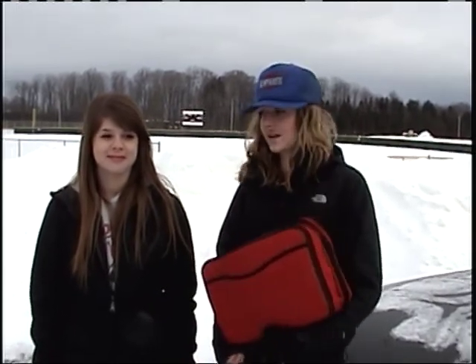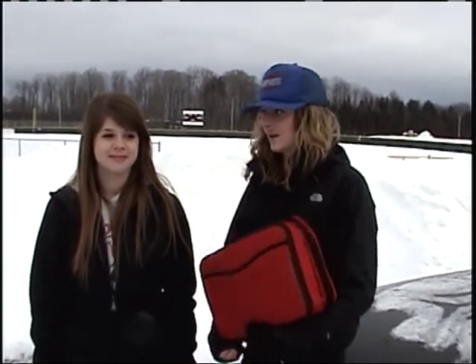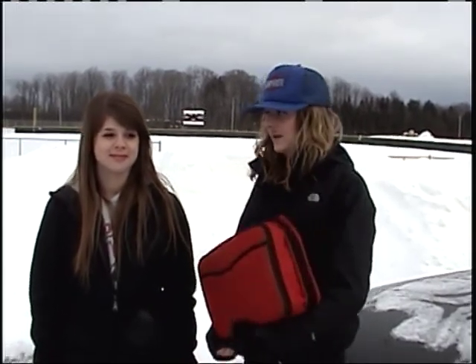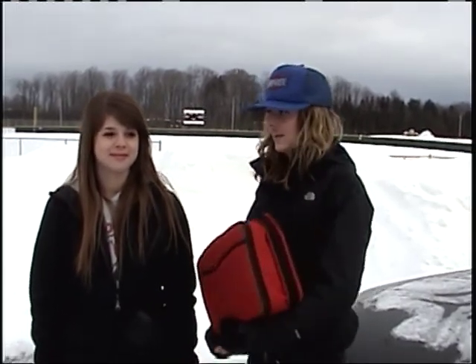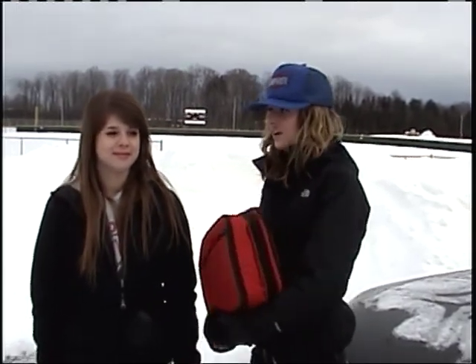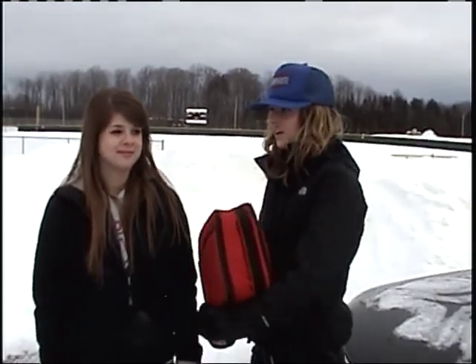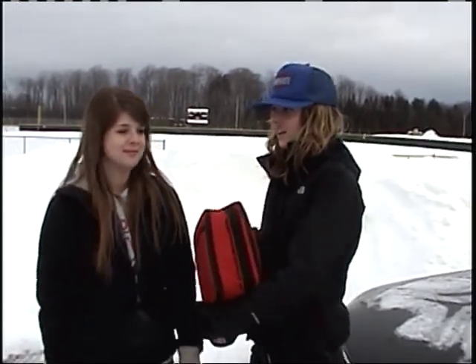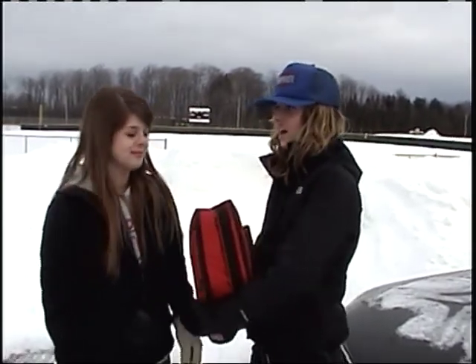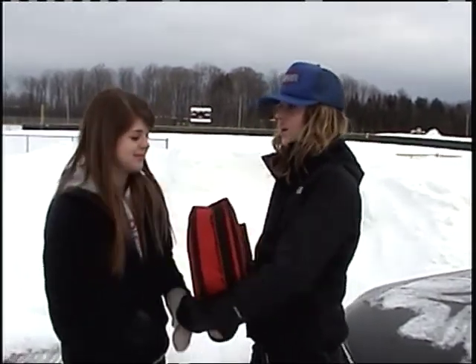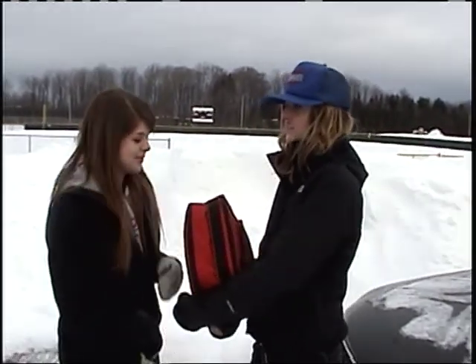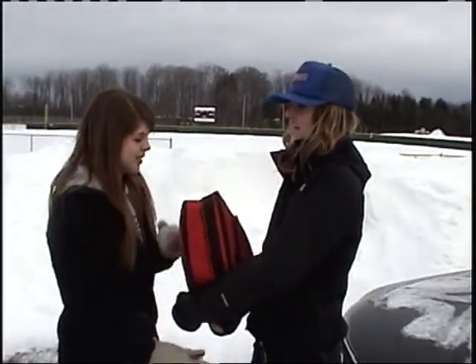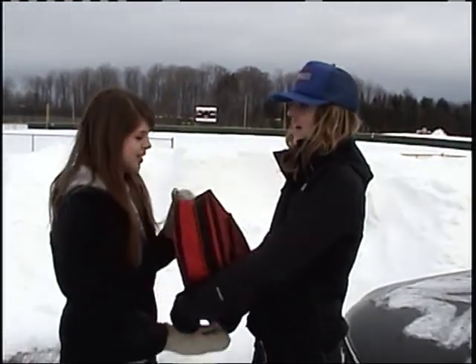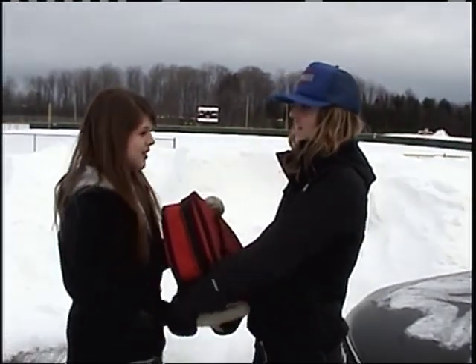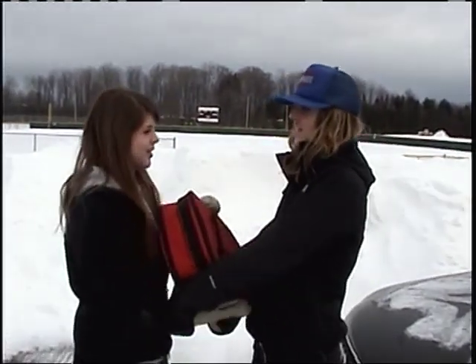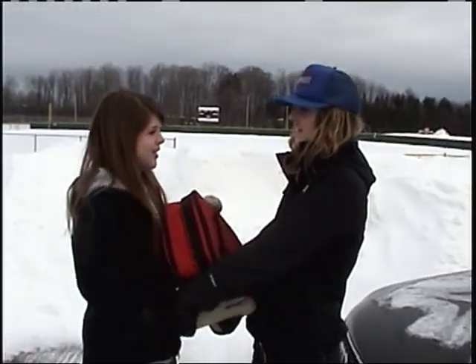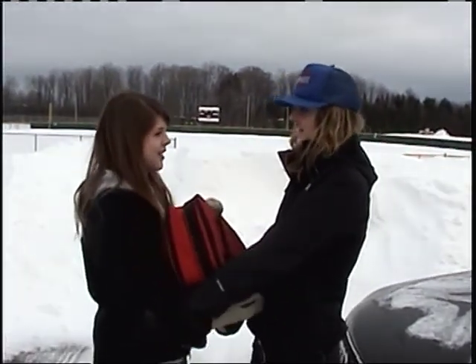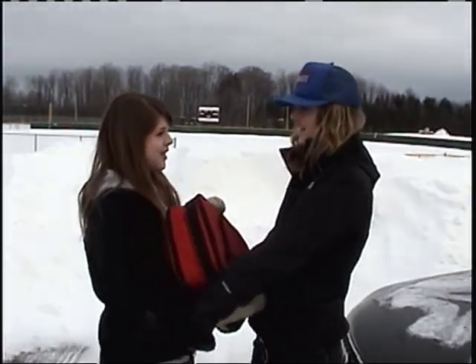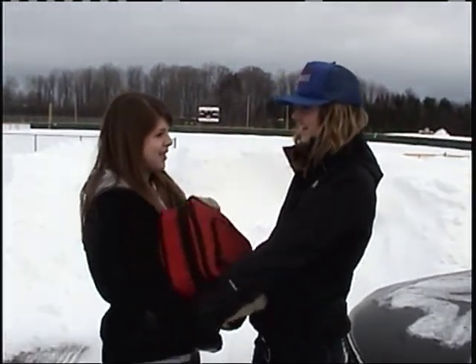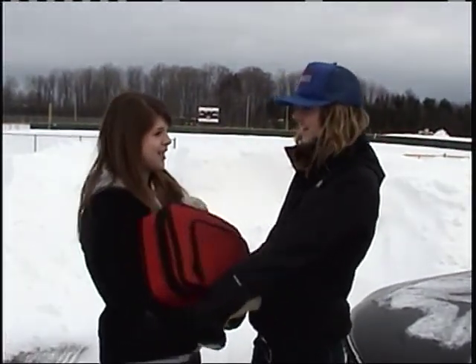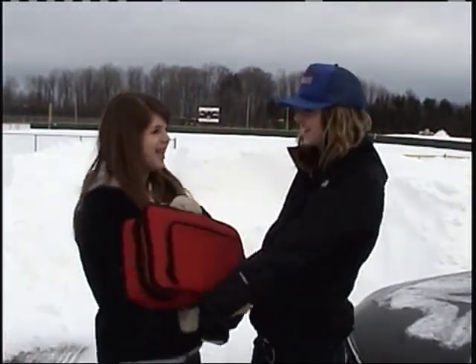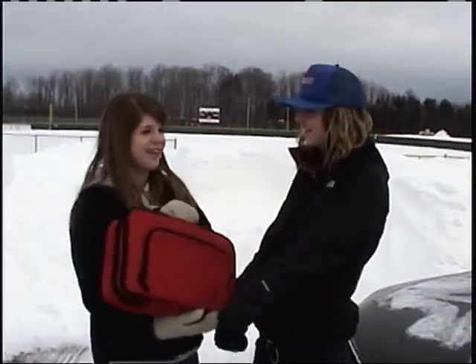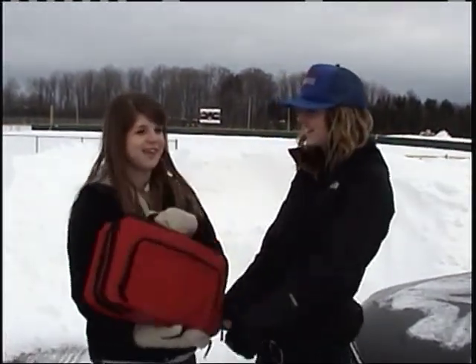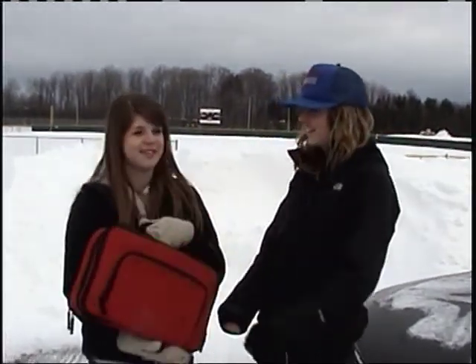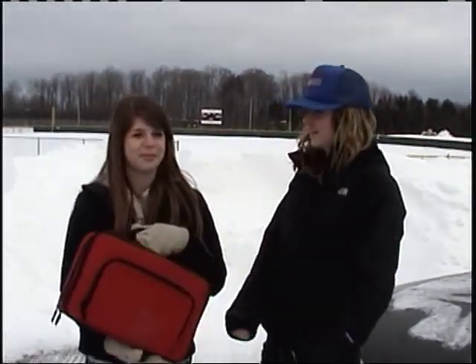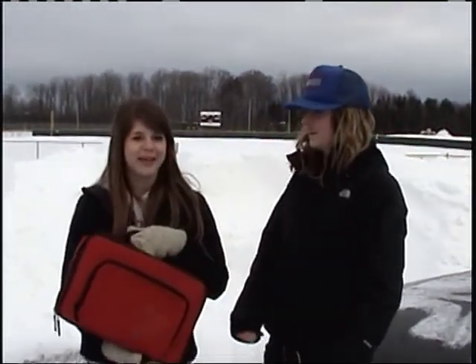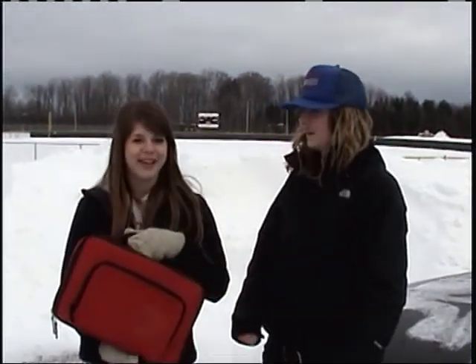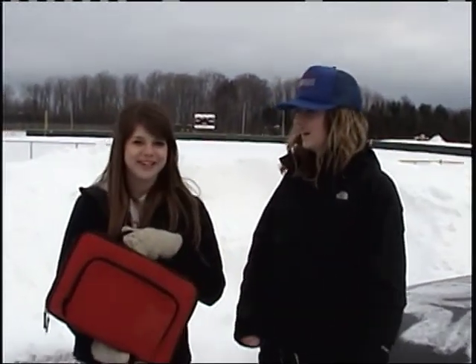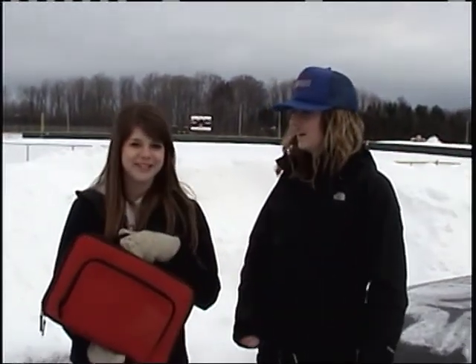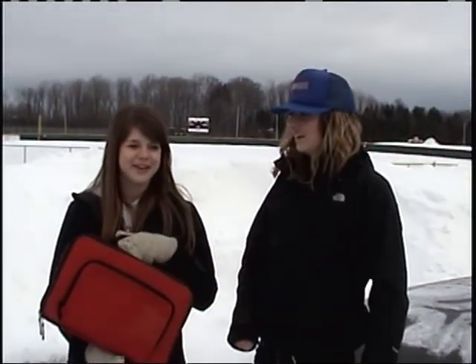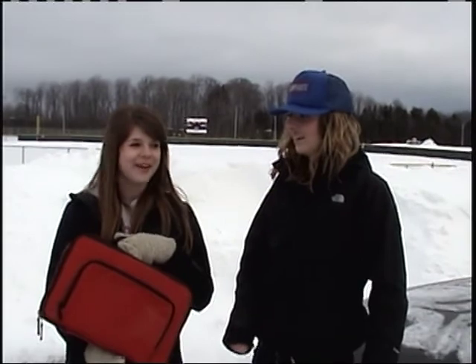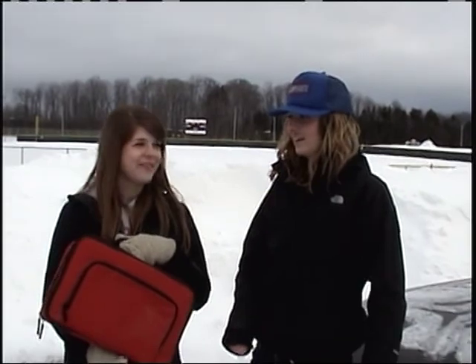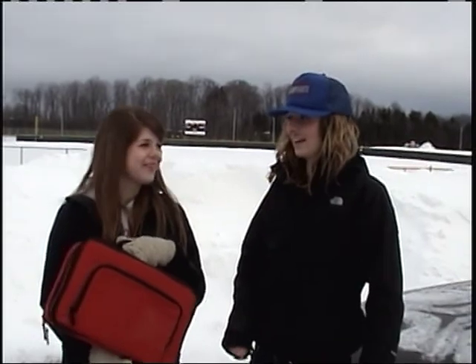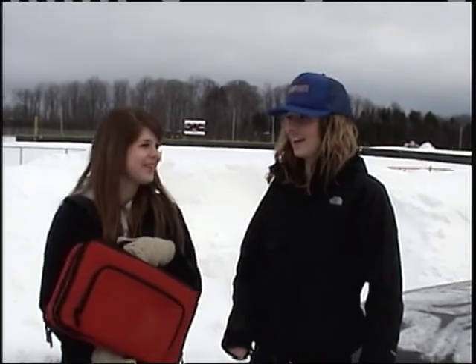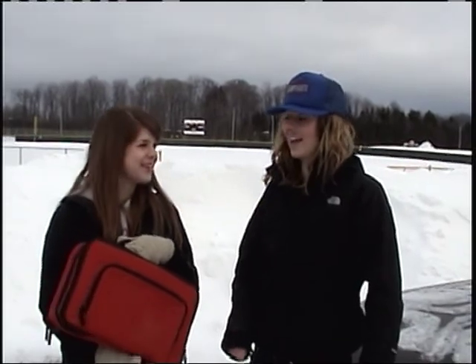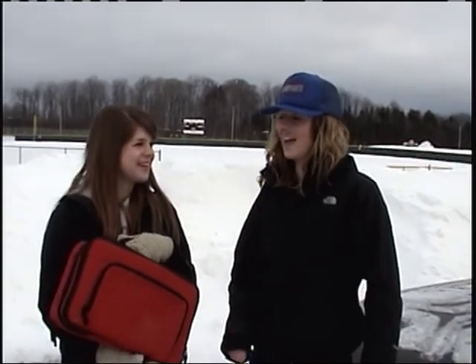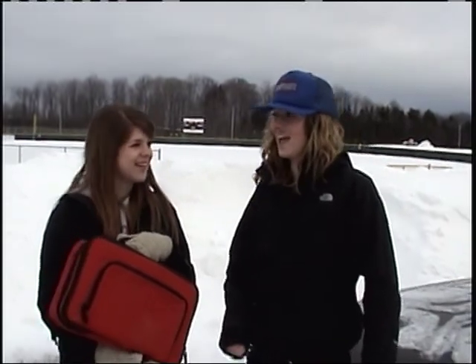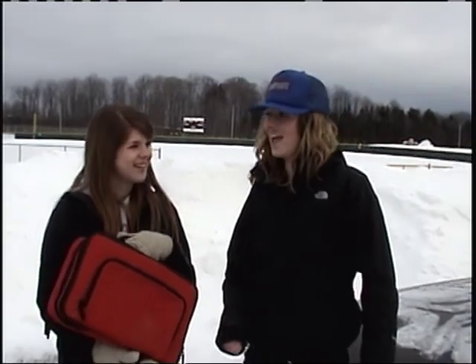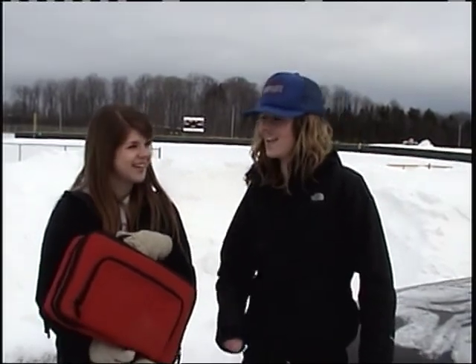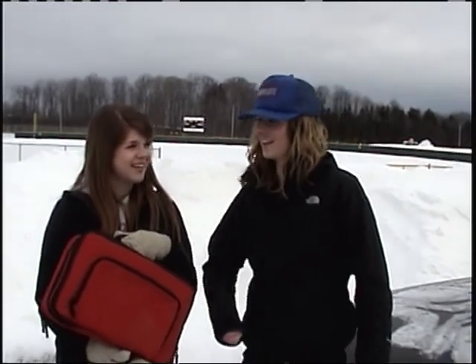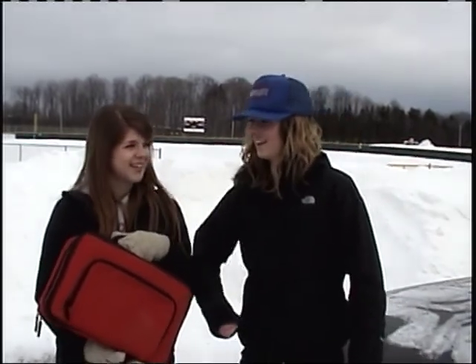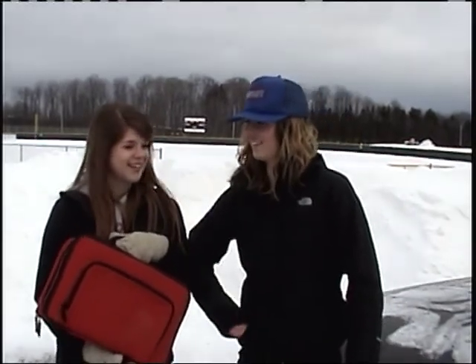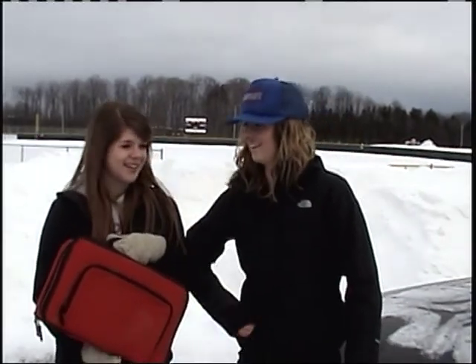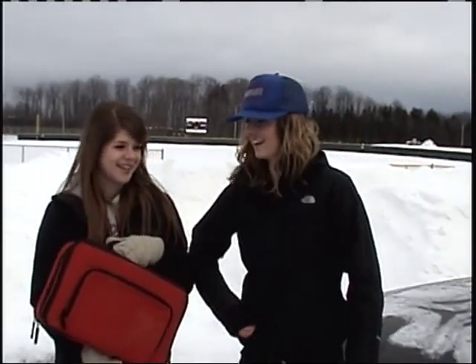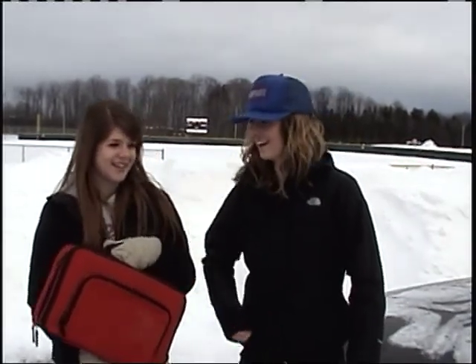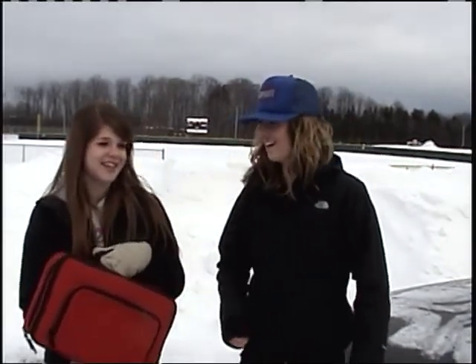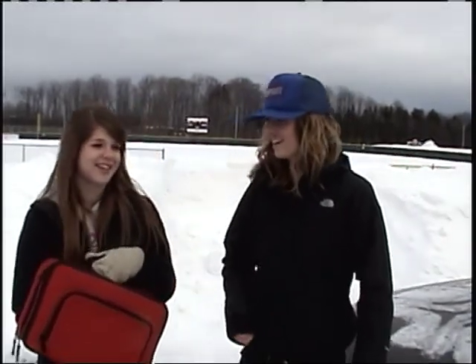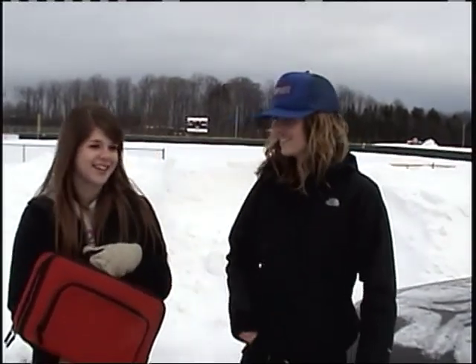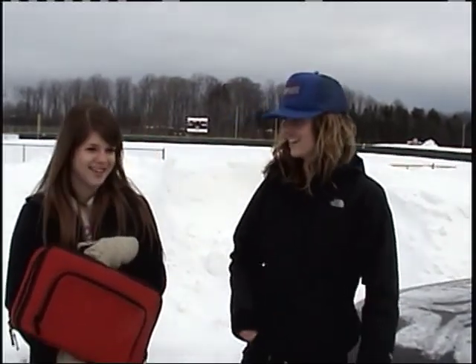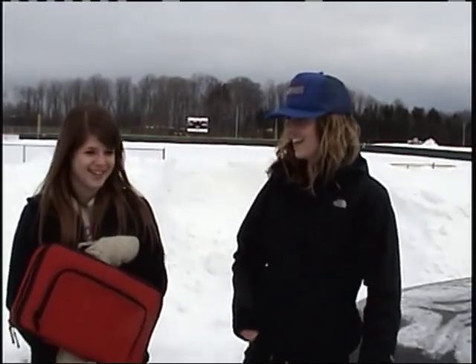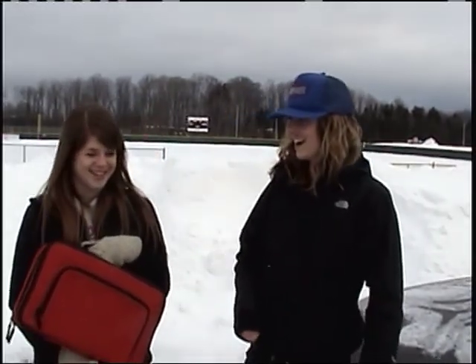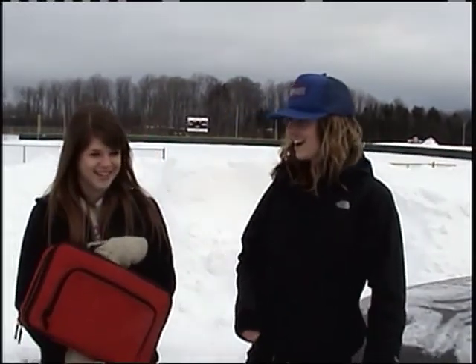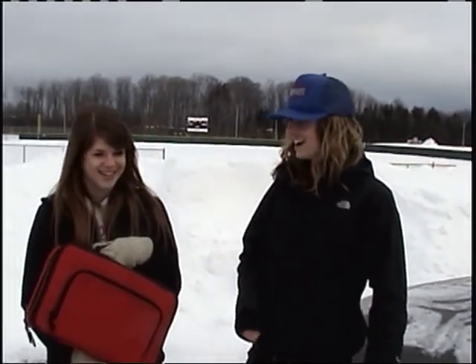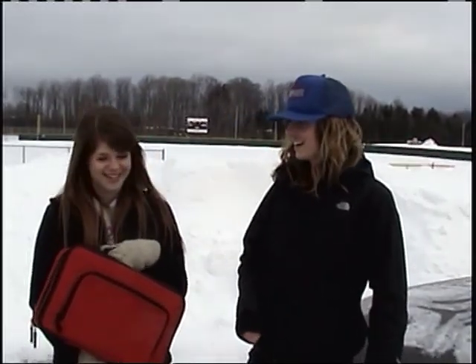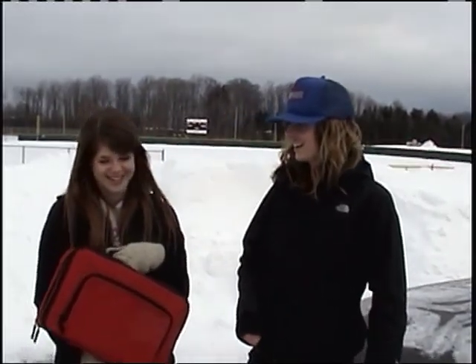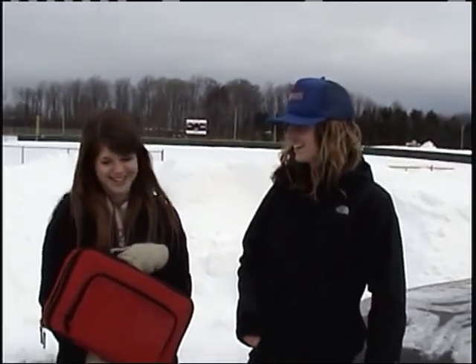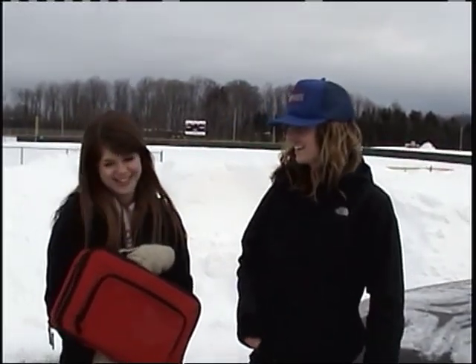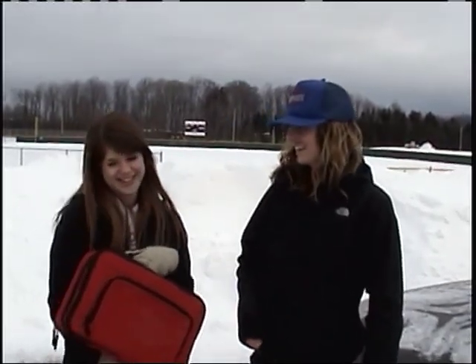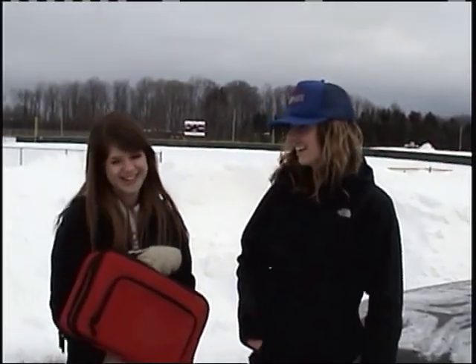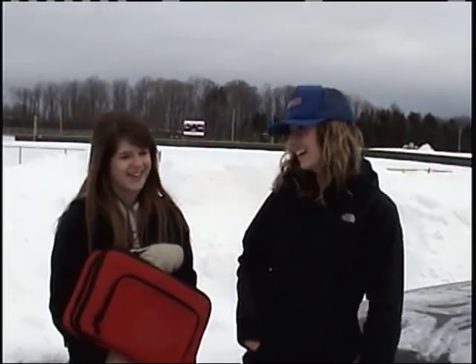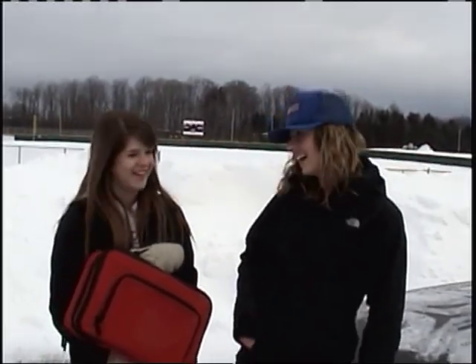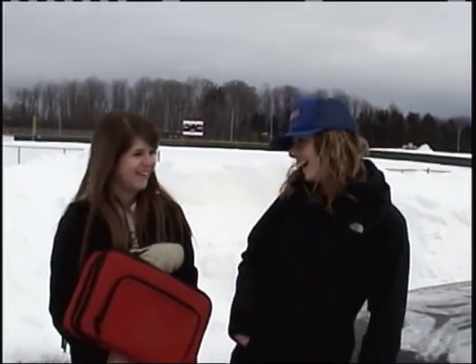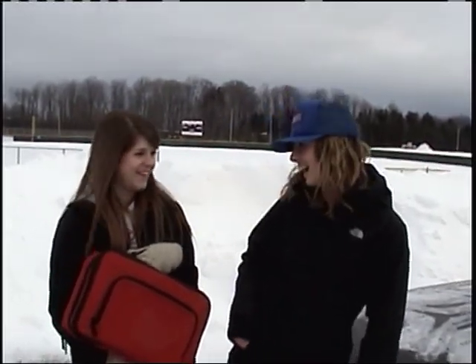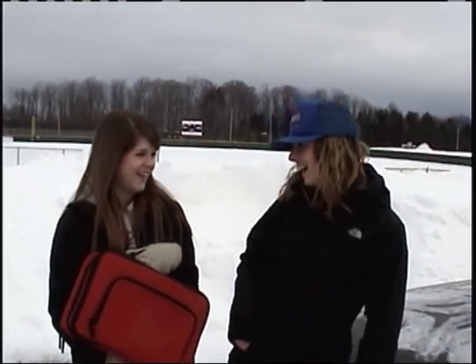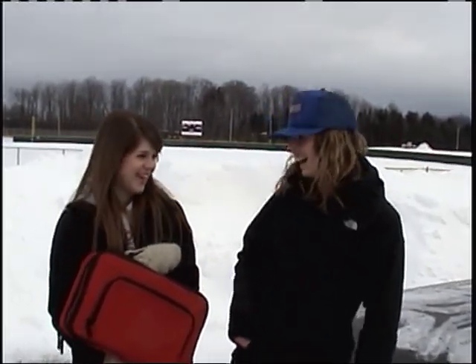Here you go, Sally. Thanks, Pedro. Hey, you wanna go out to dinner? Okay.